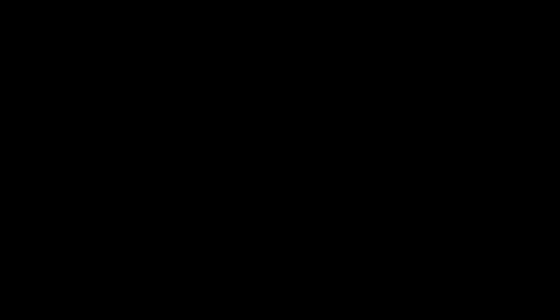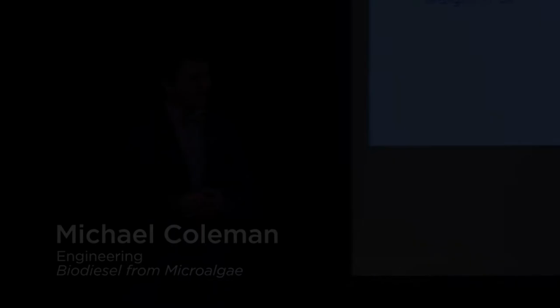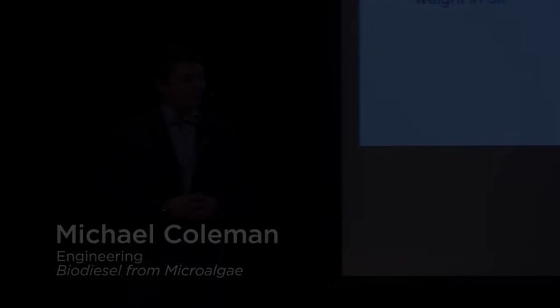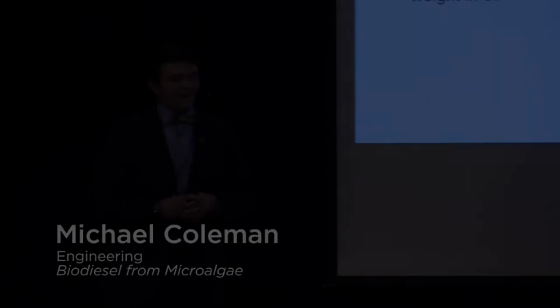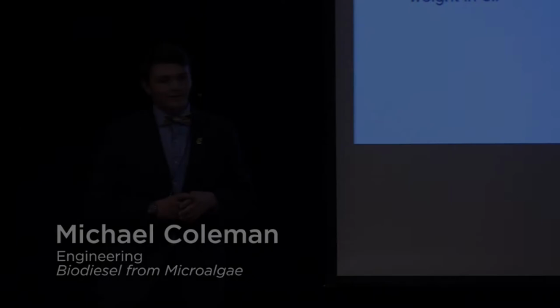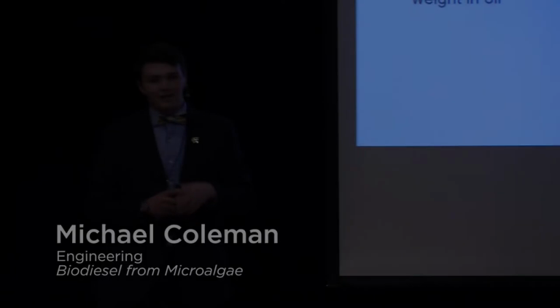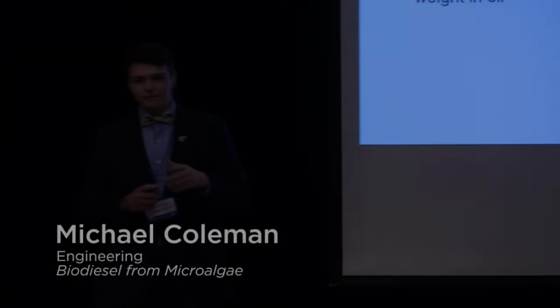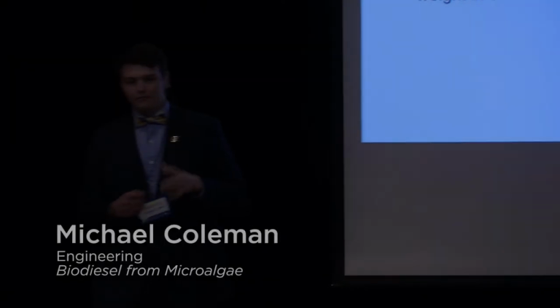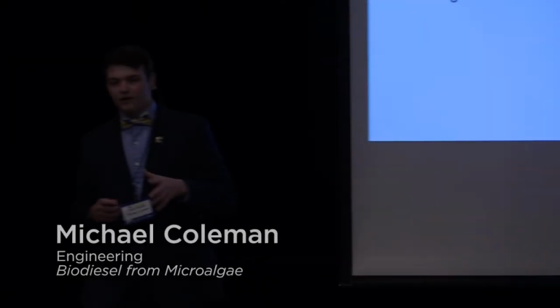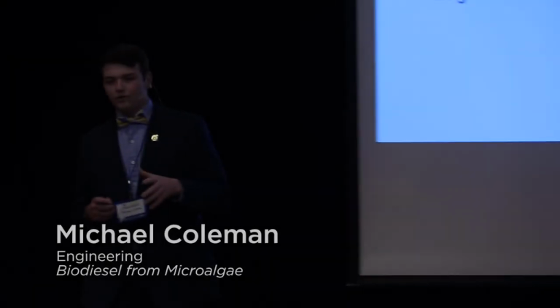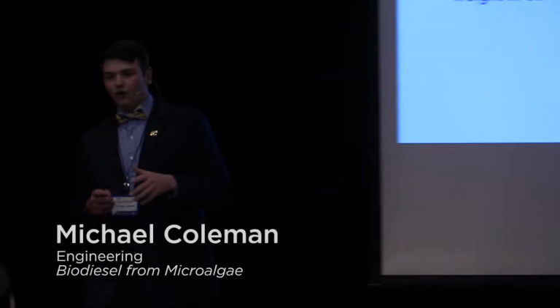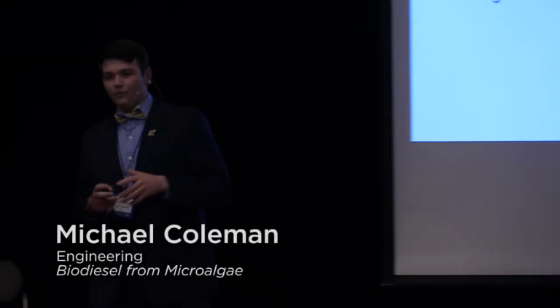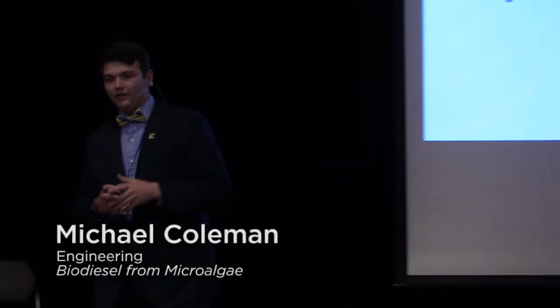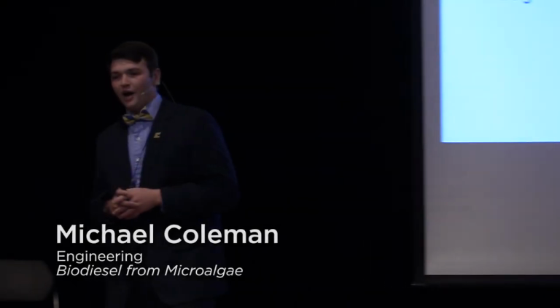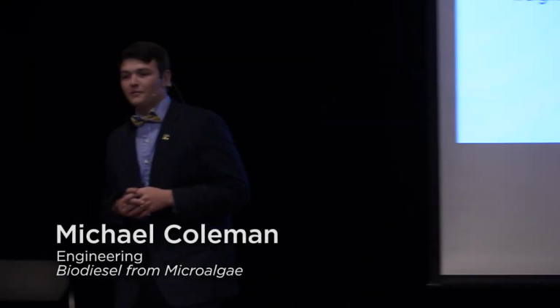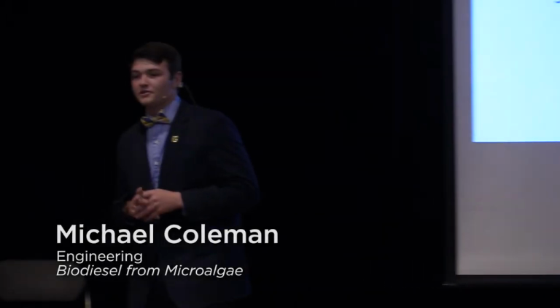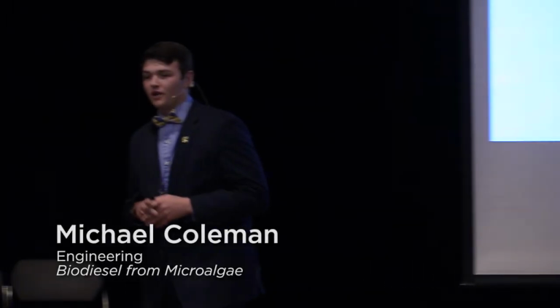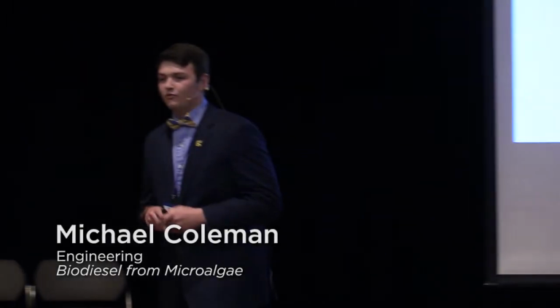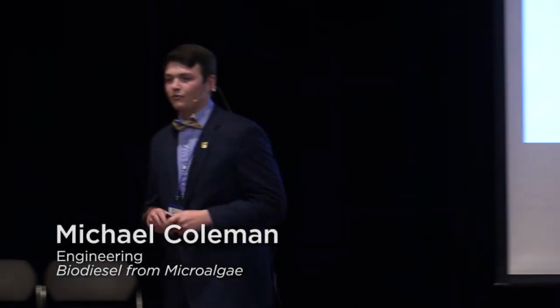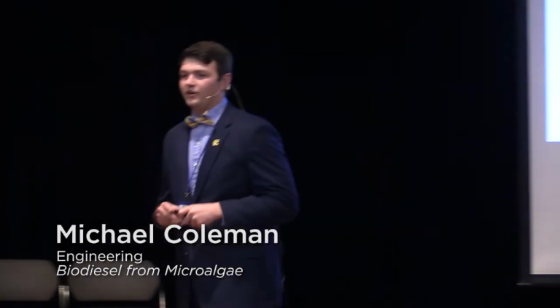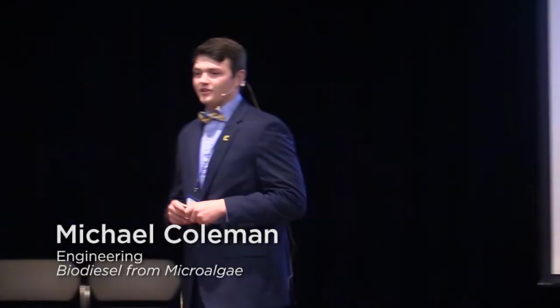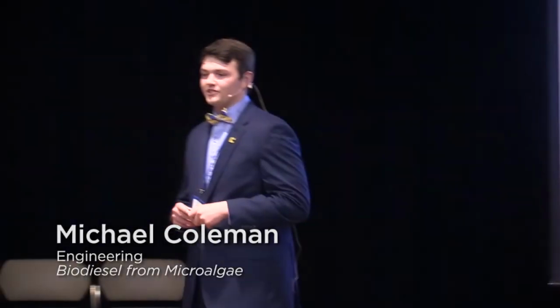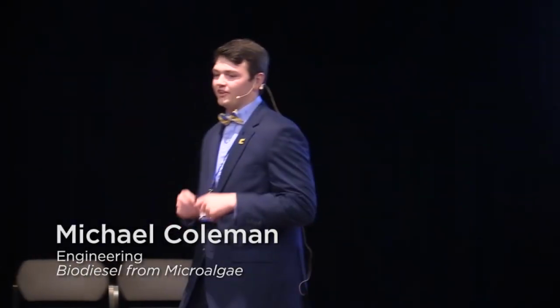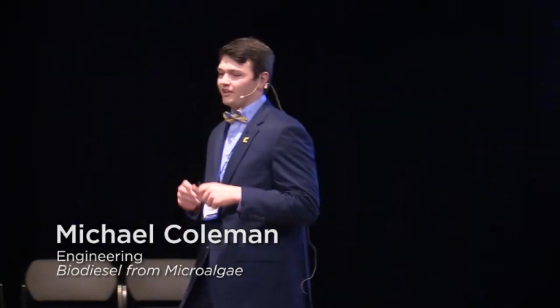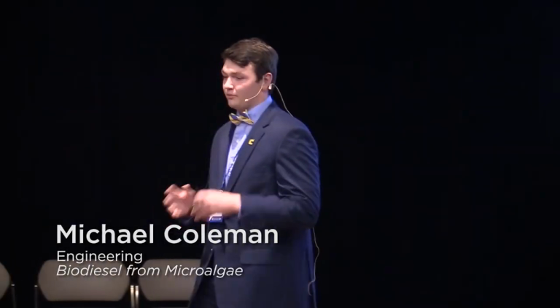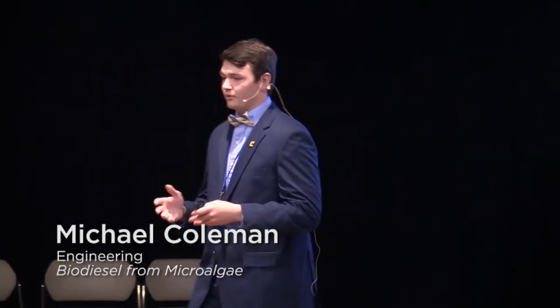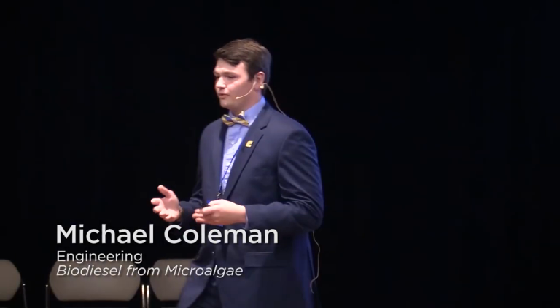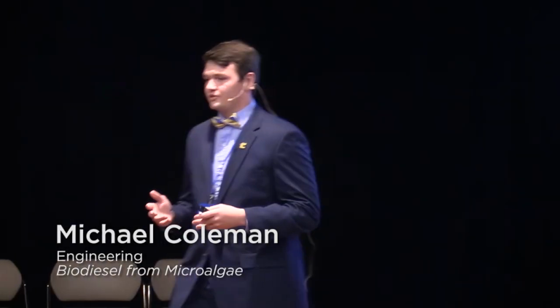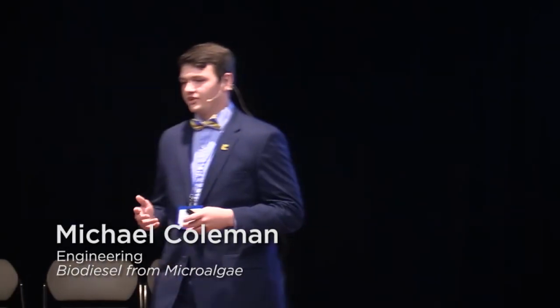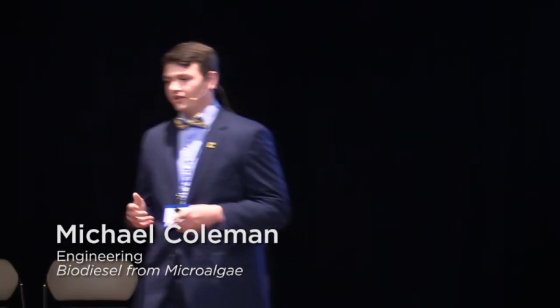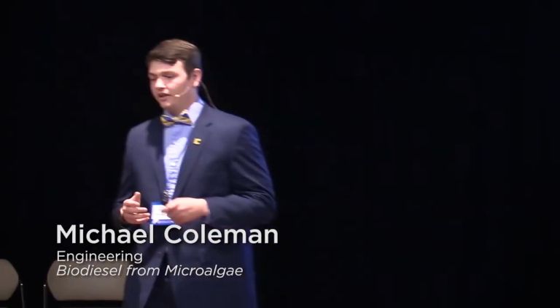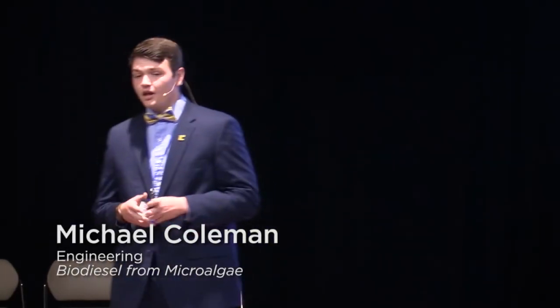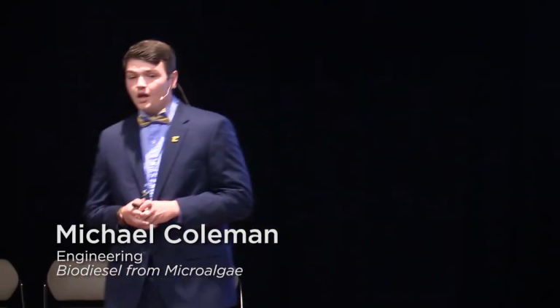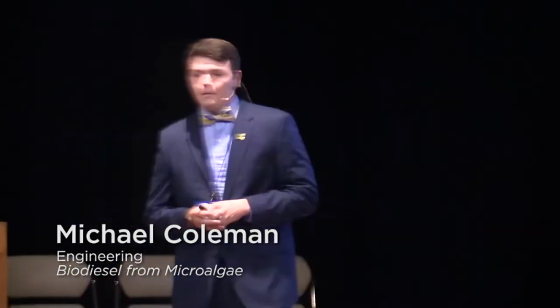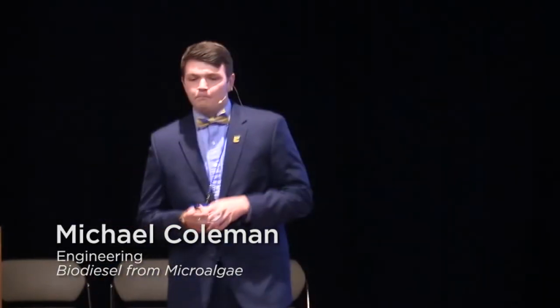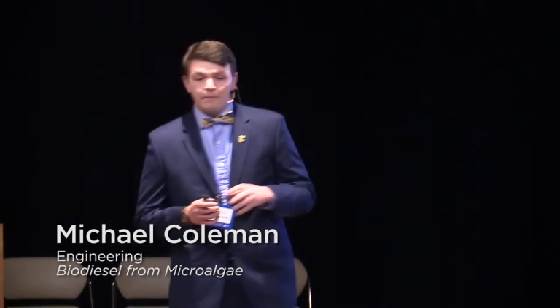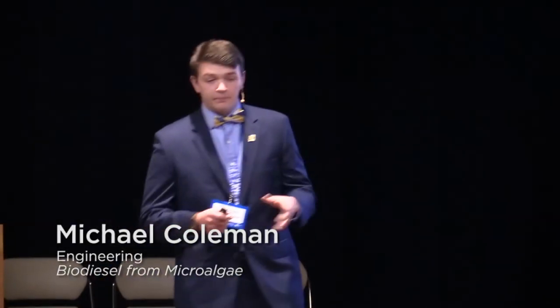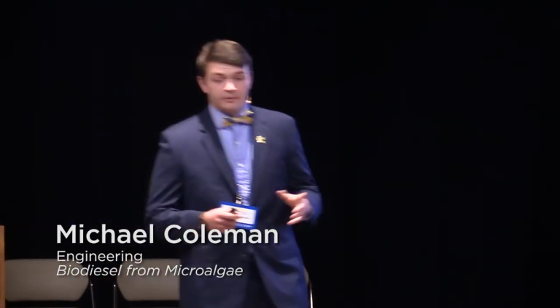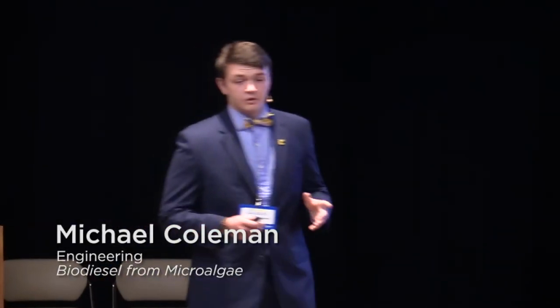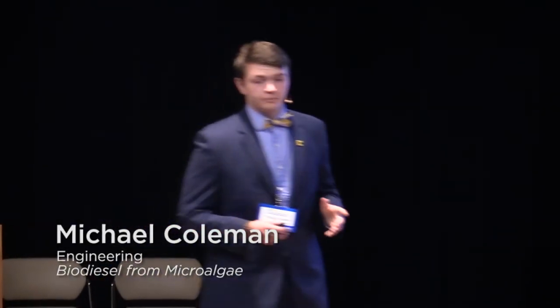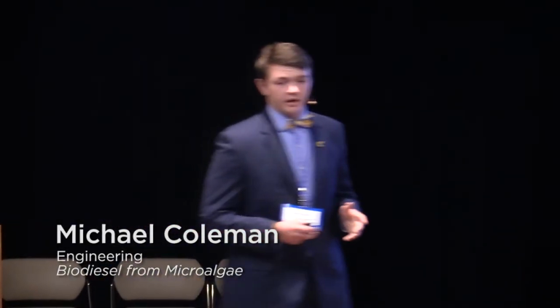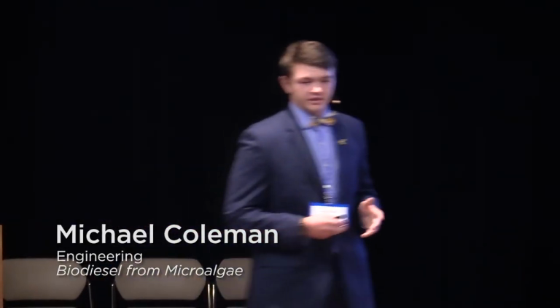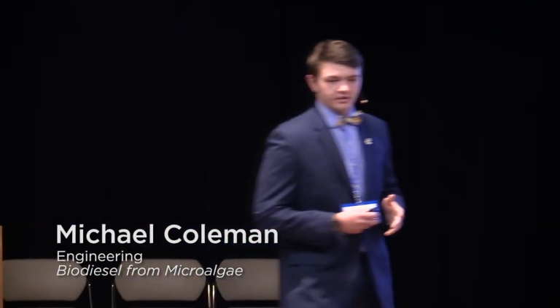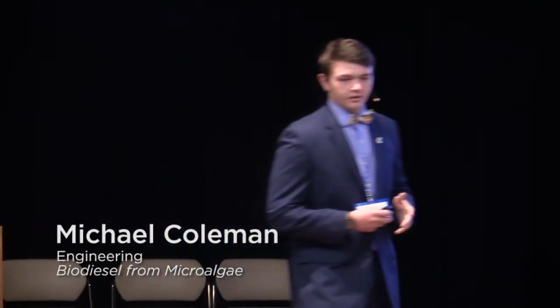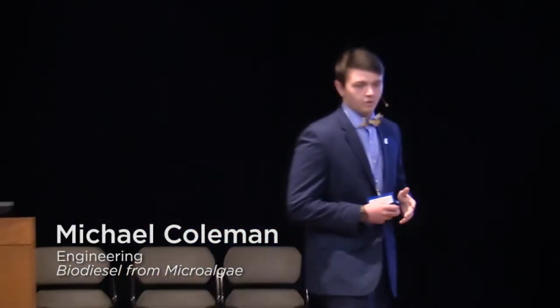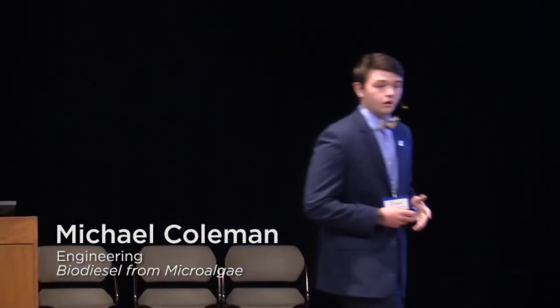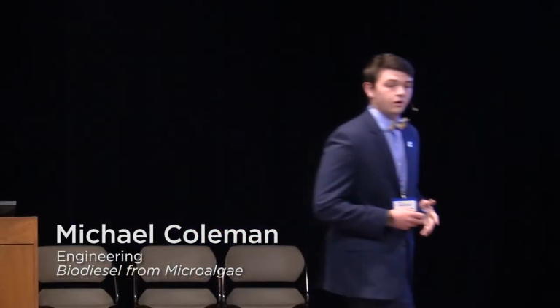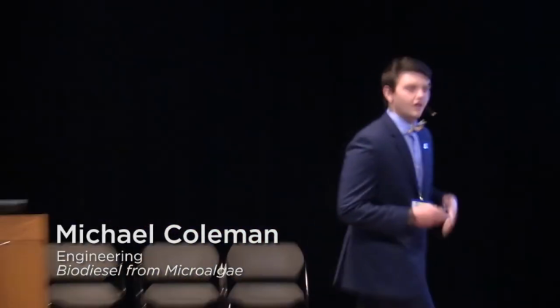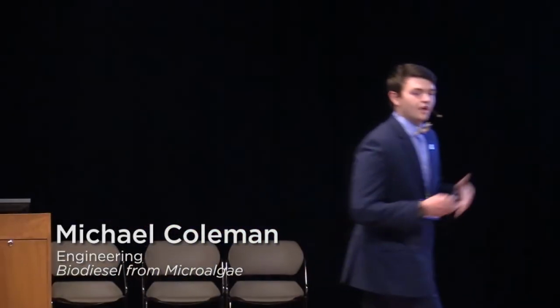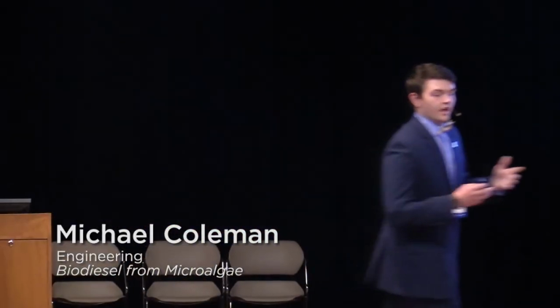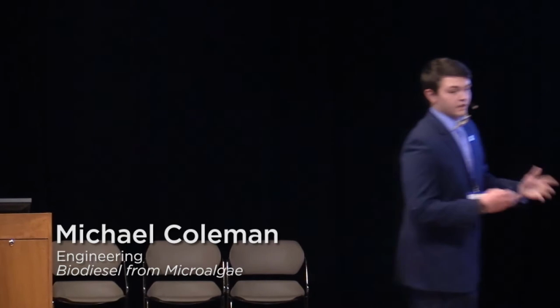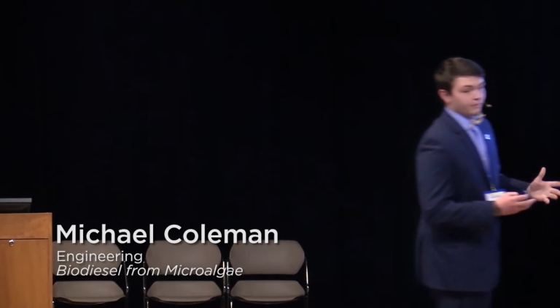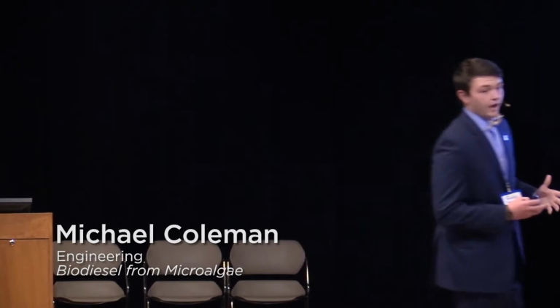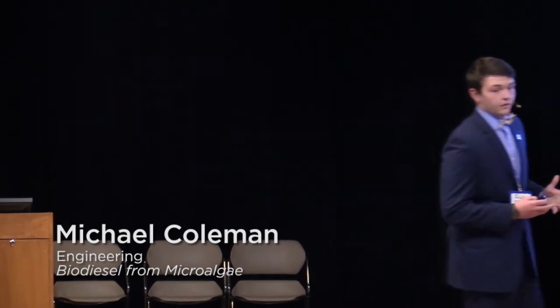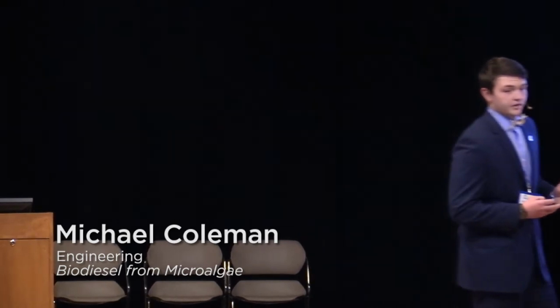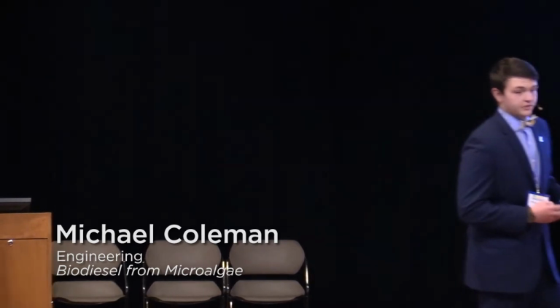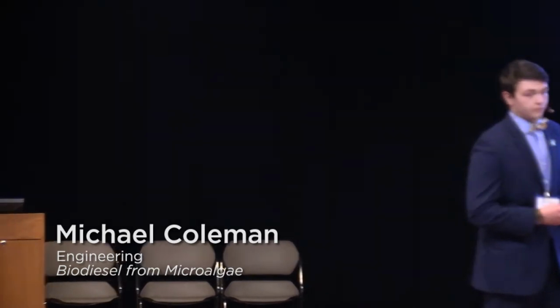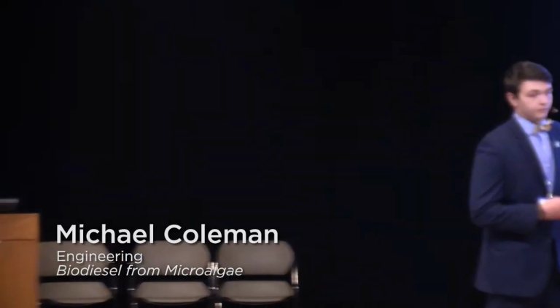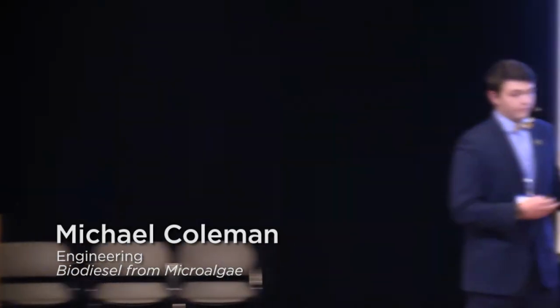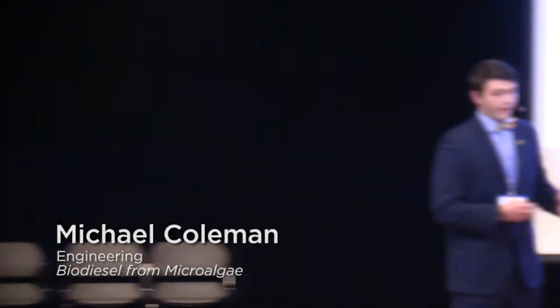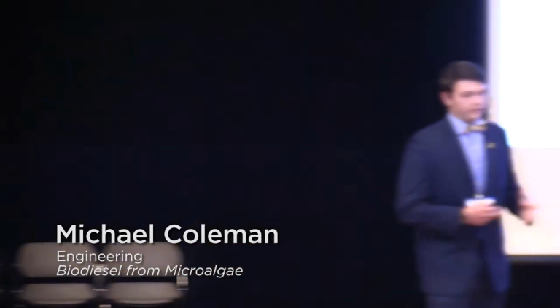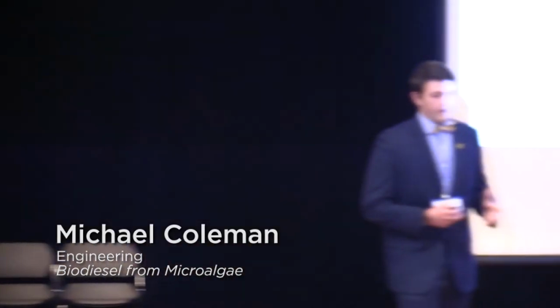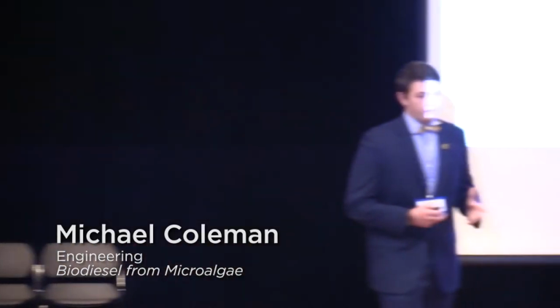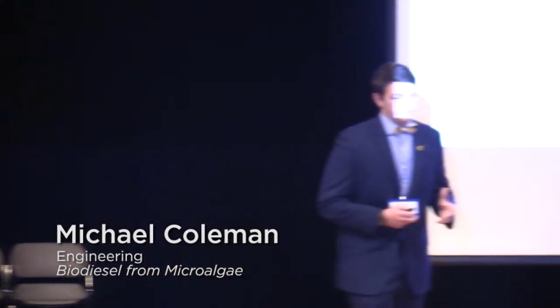Hey everybody, my name is Michael Coleman. I'm a sophomore here in clinical engineering. My proposed project to you all is biodiesel from microalgae.